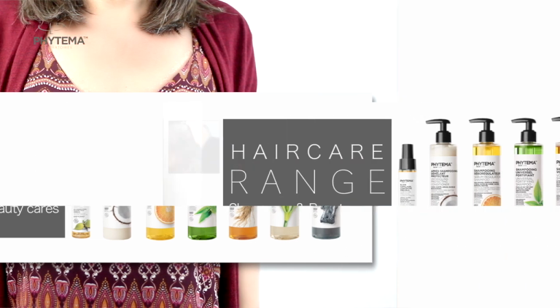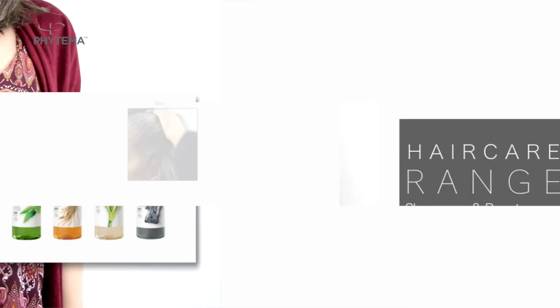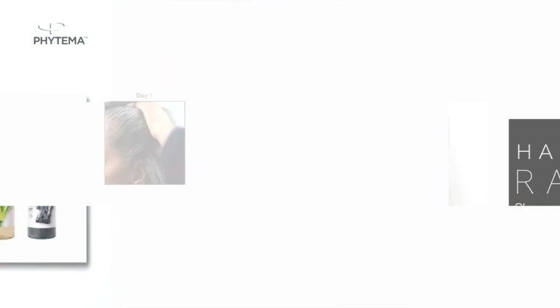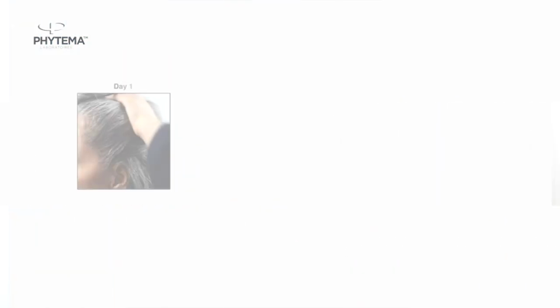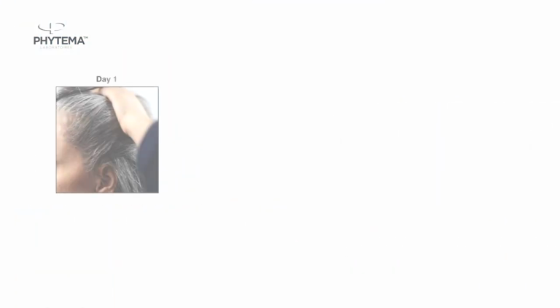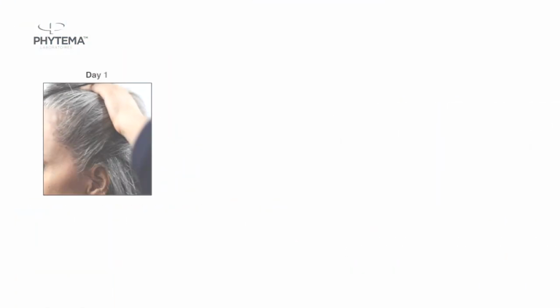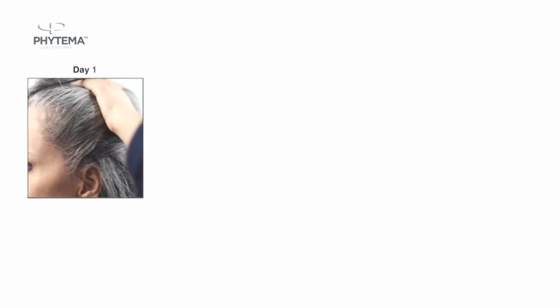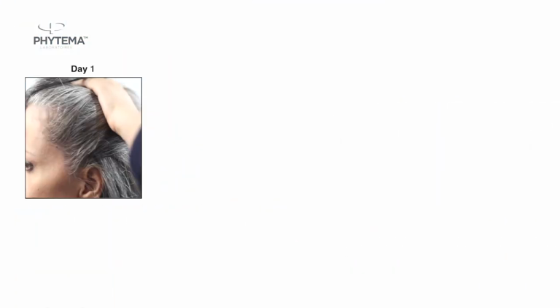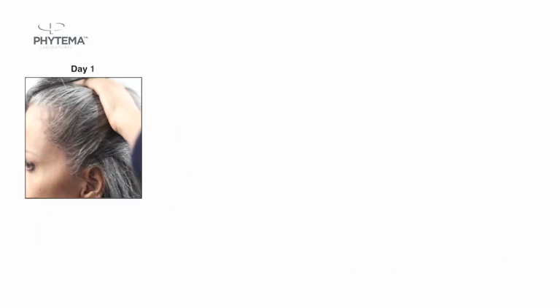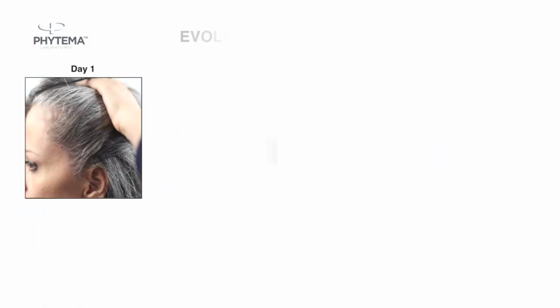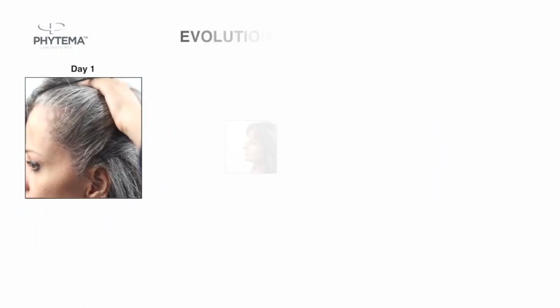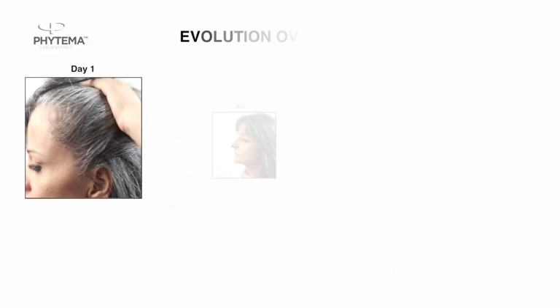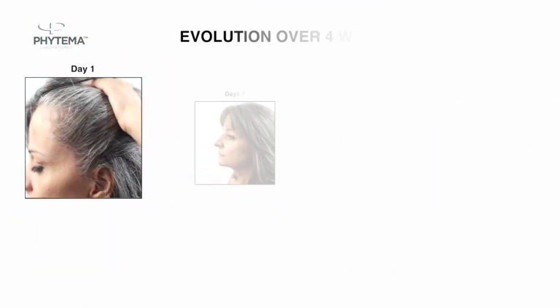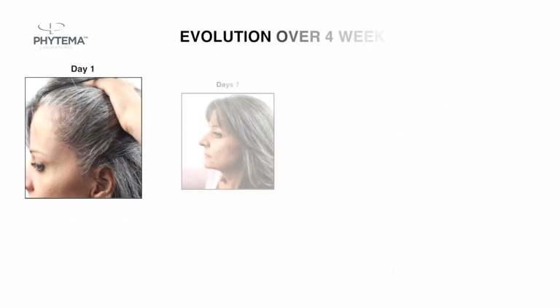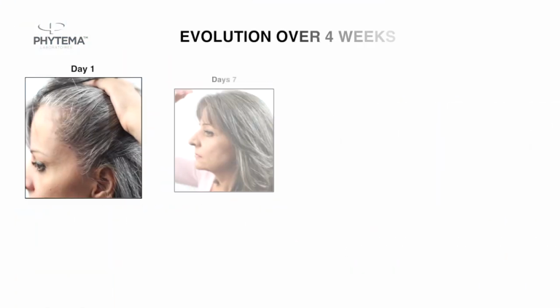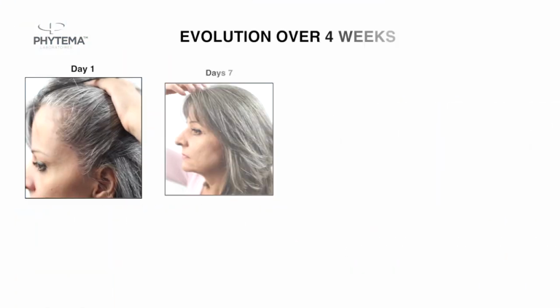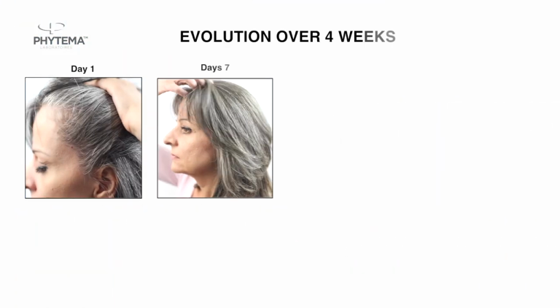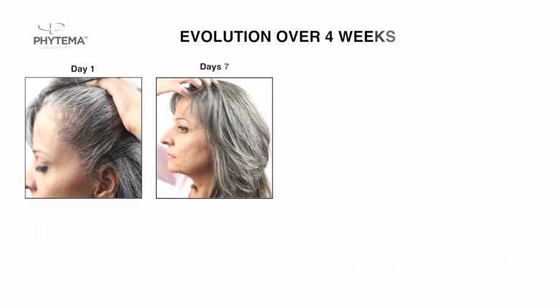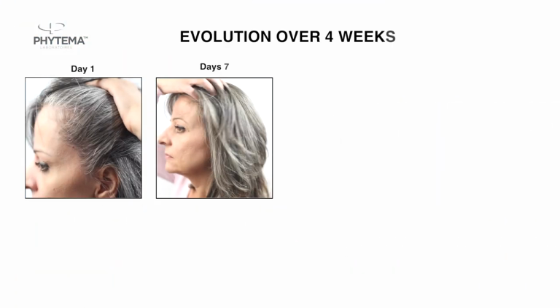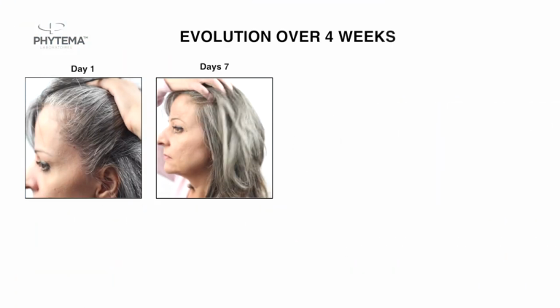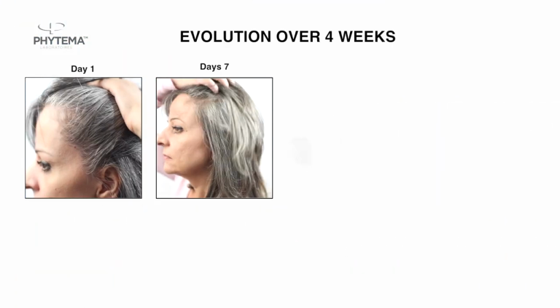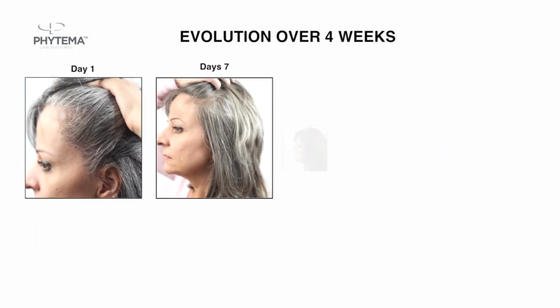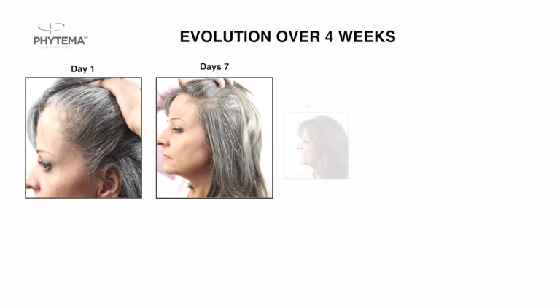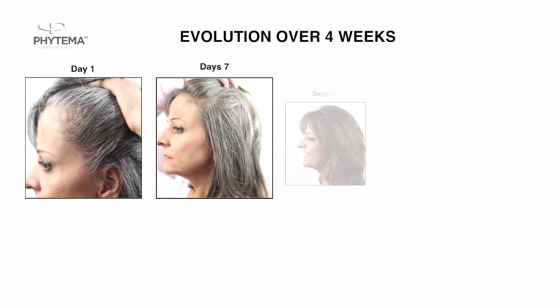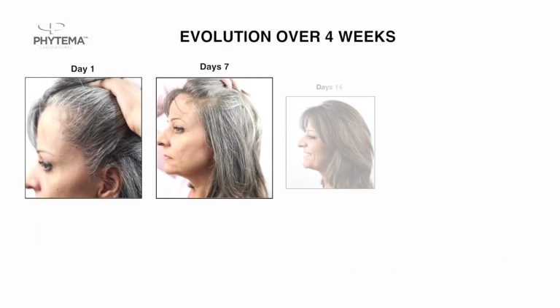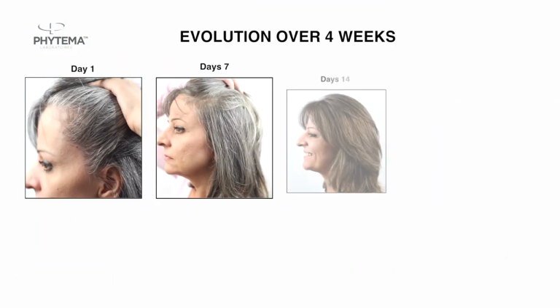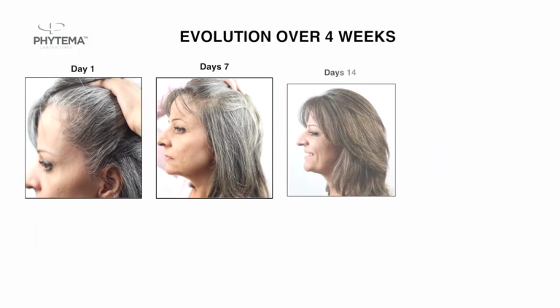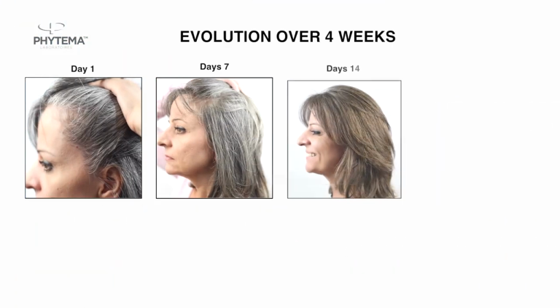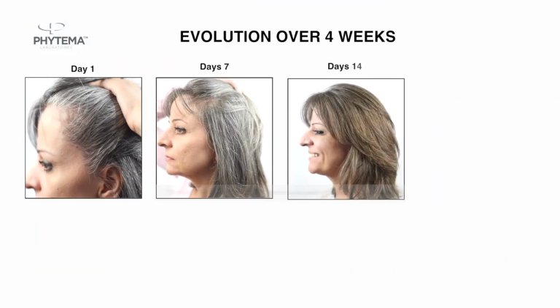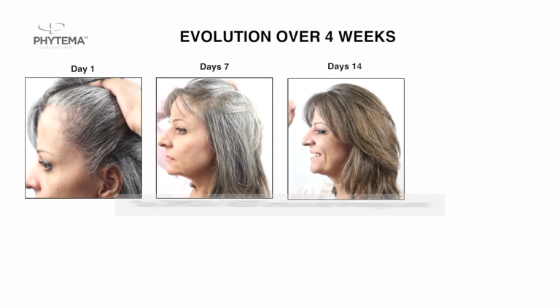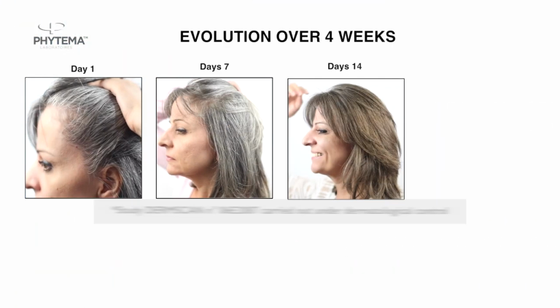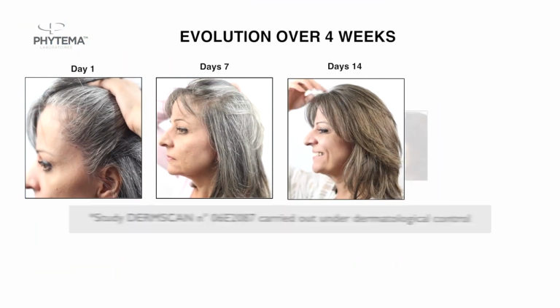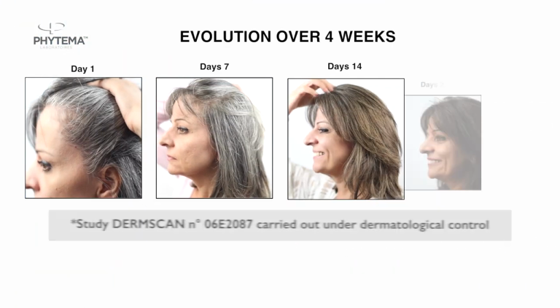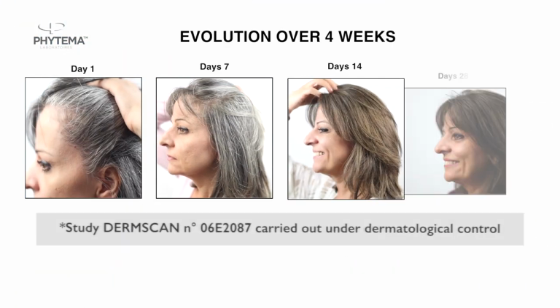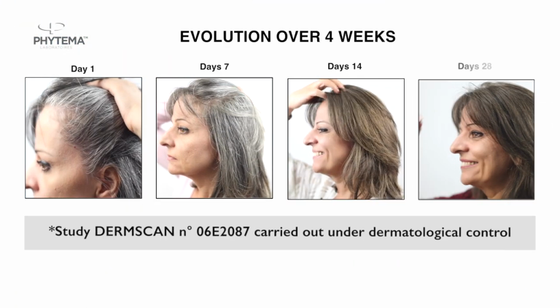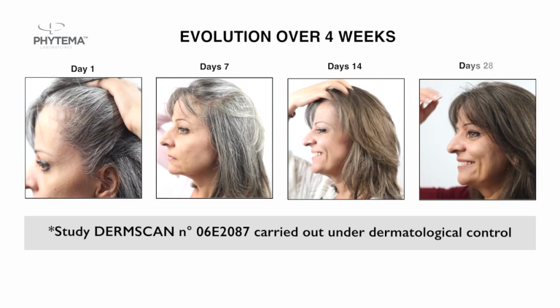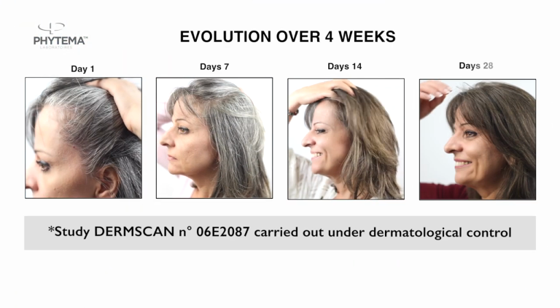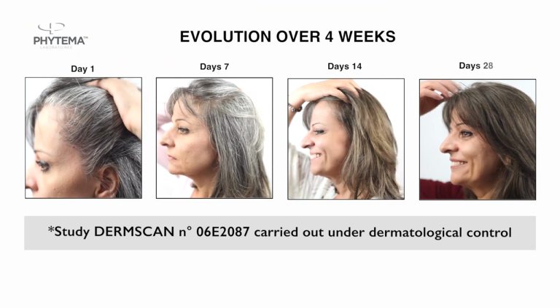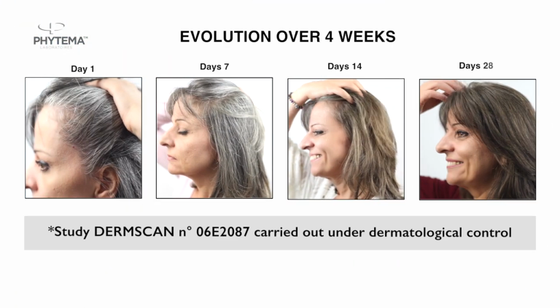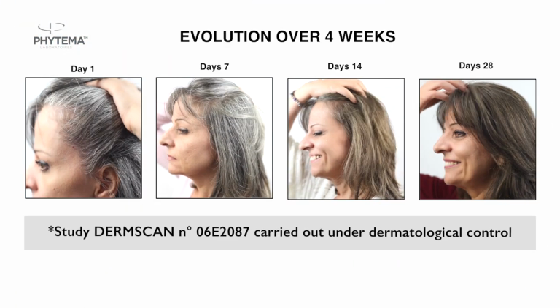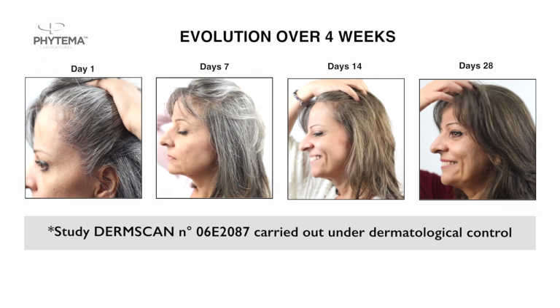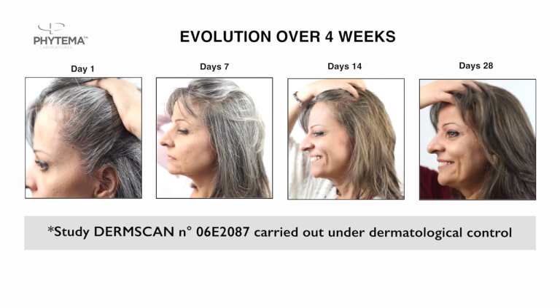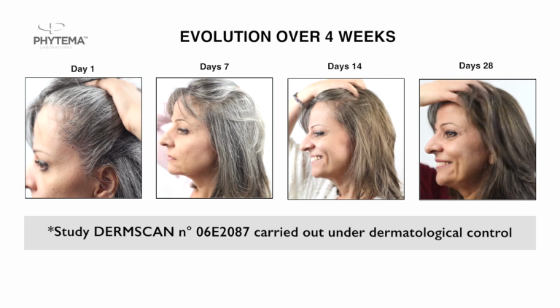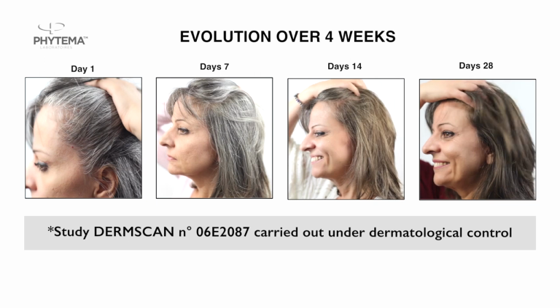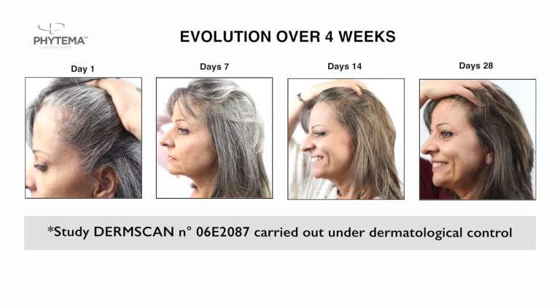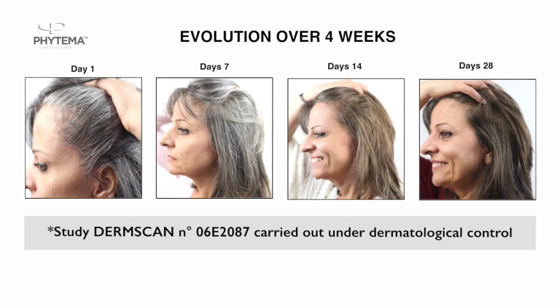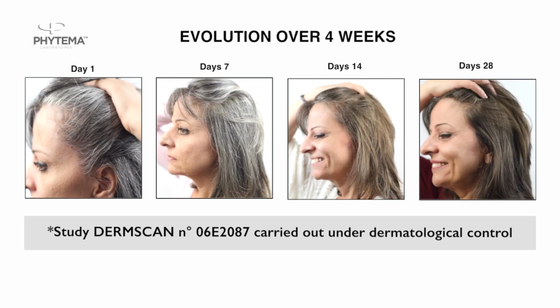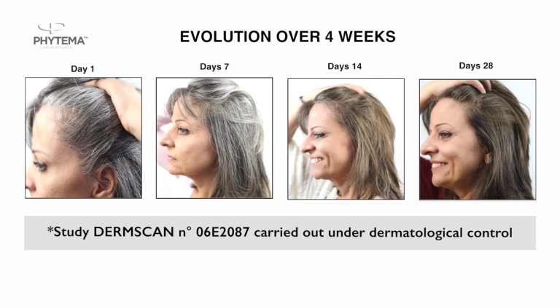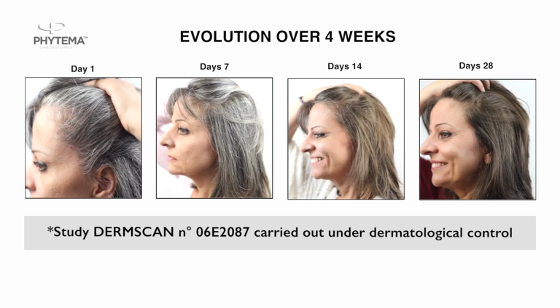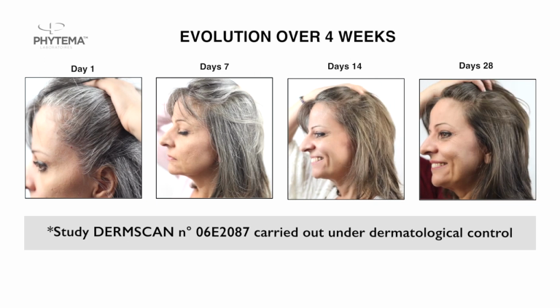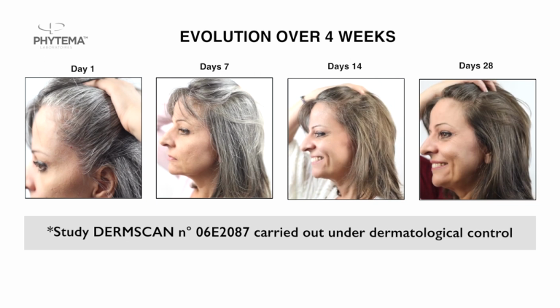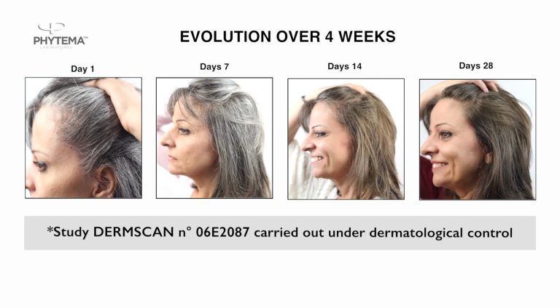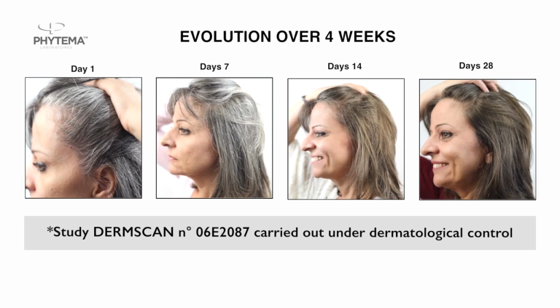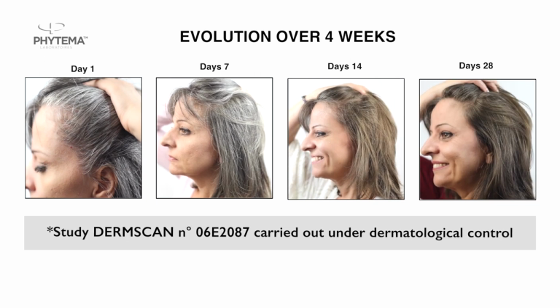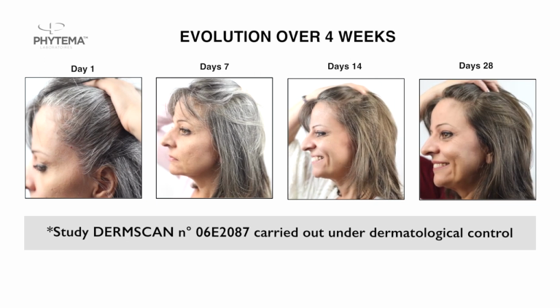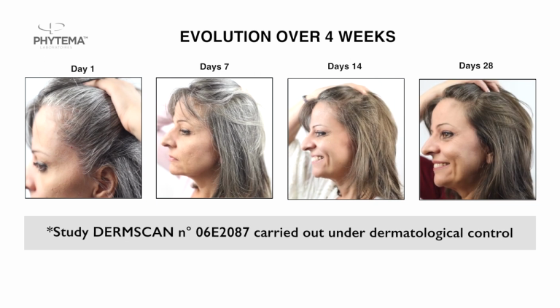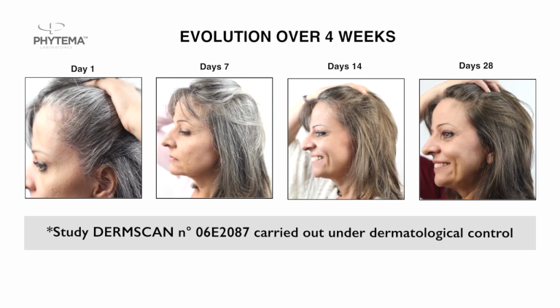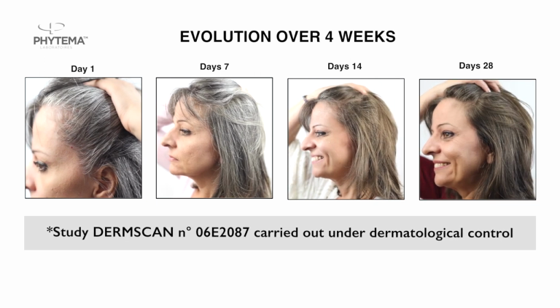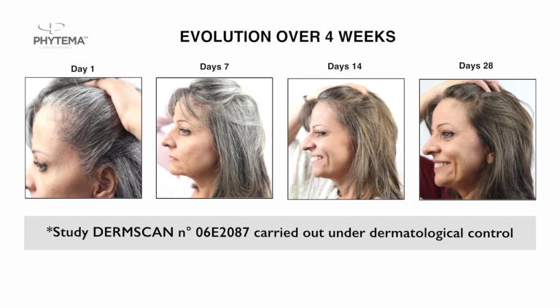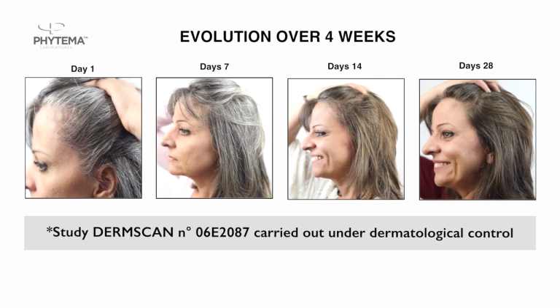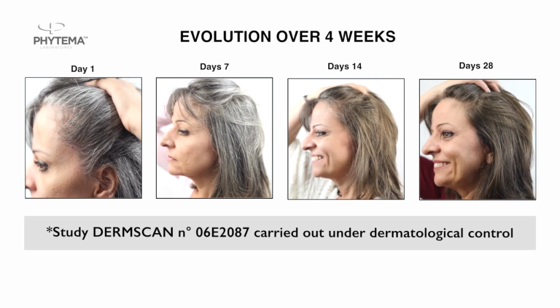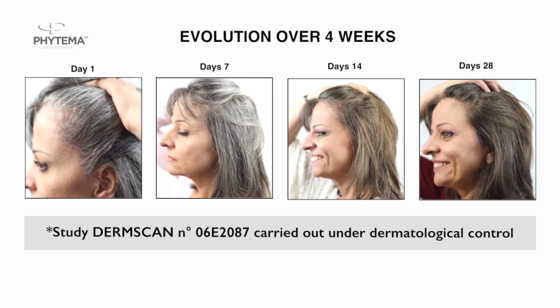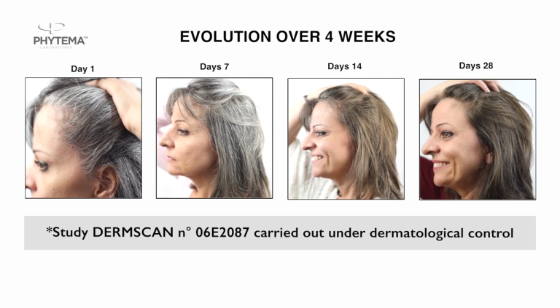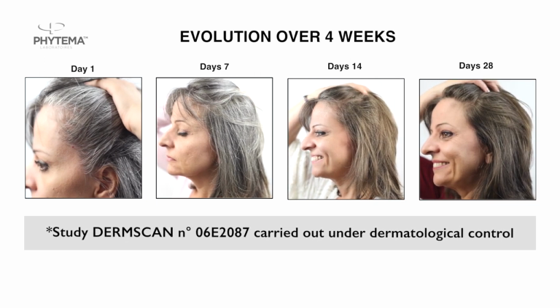In just 28 days, see the visible results with the look of your hair. Vitality and natural color are back.